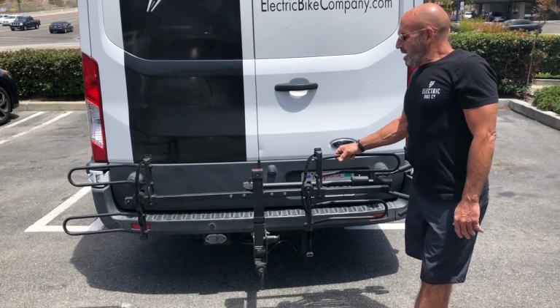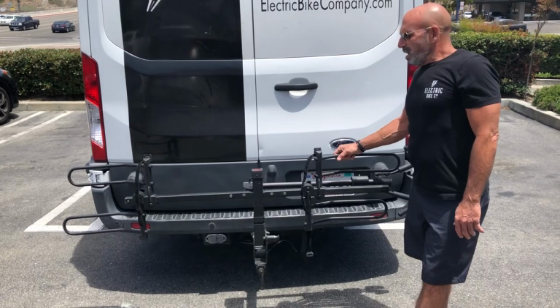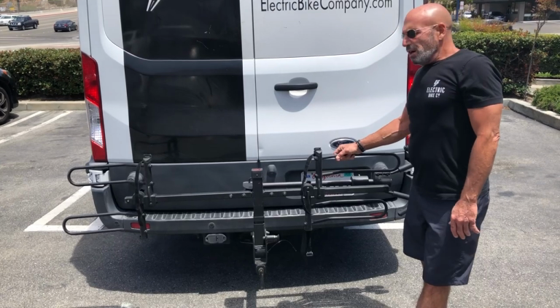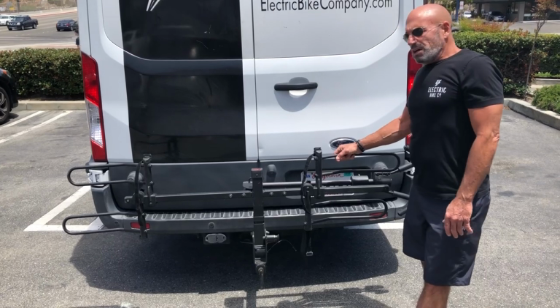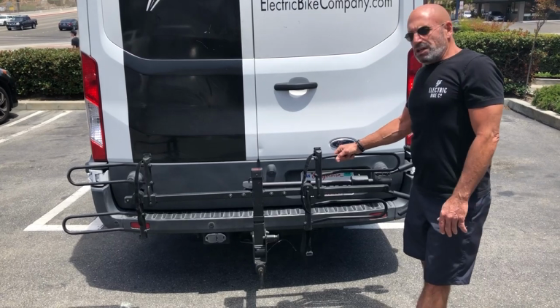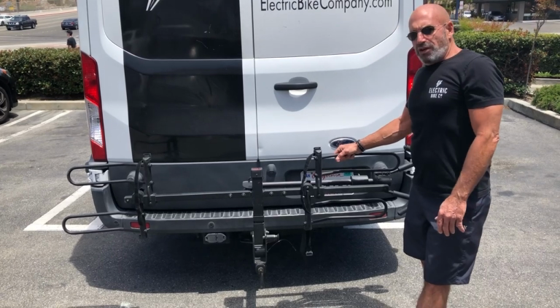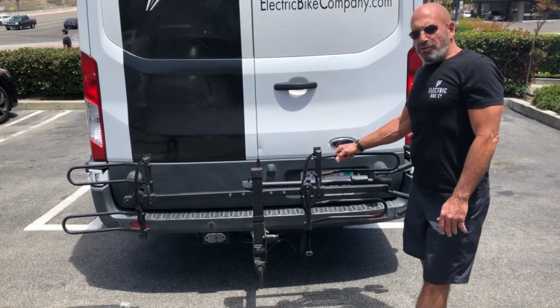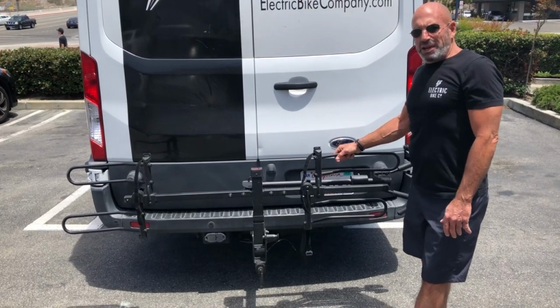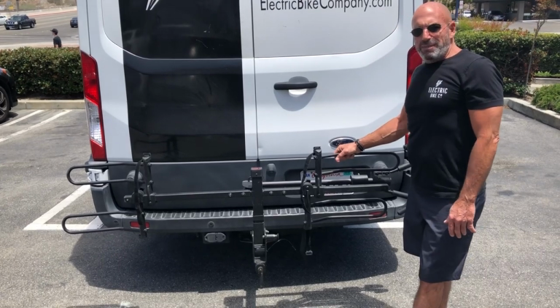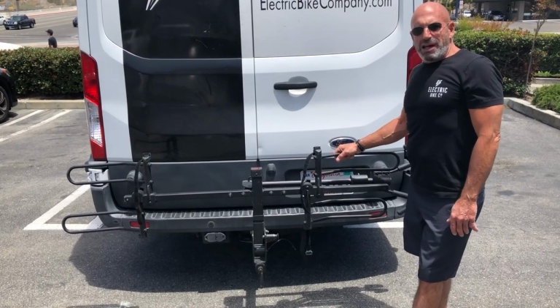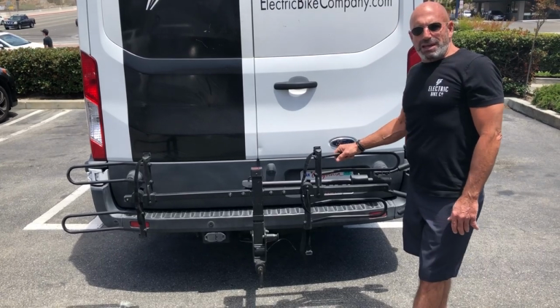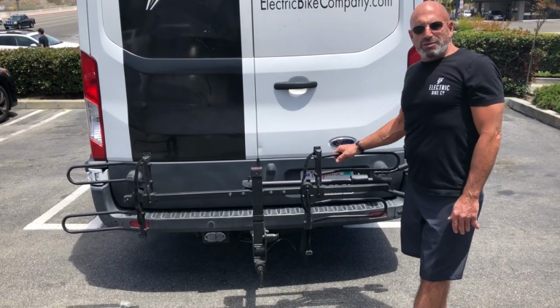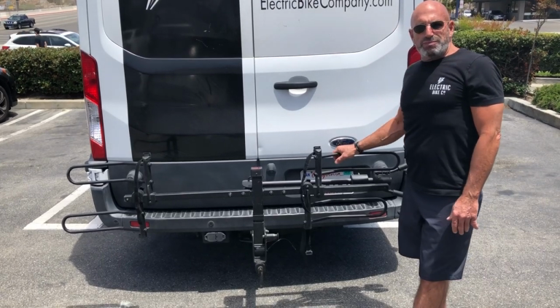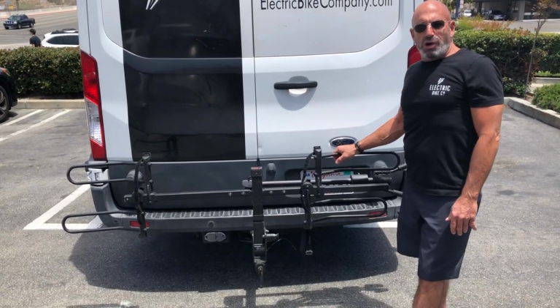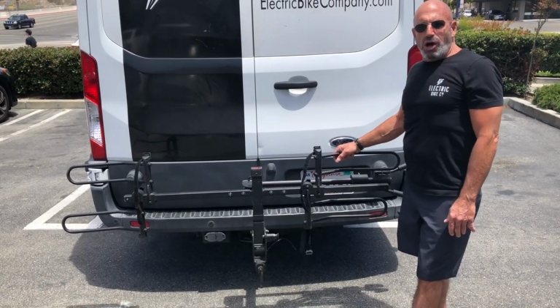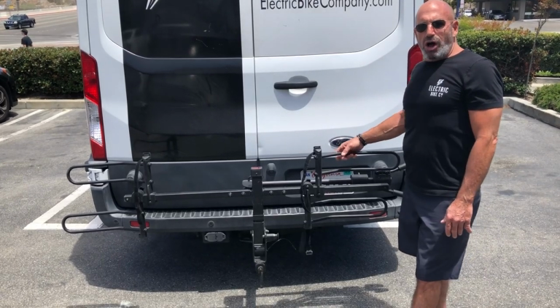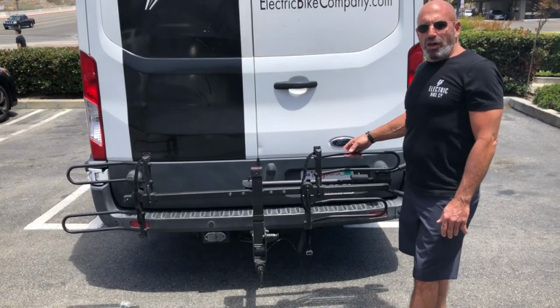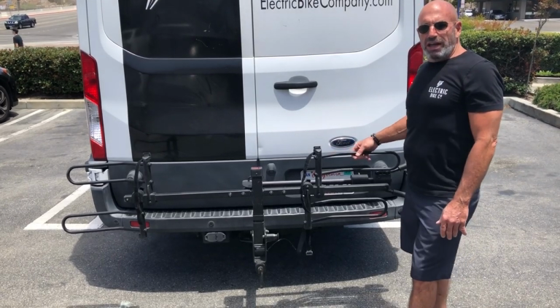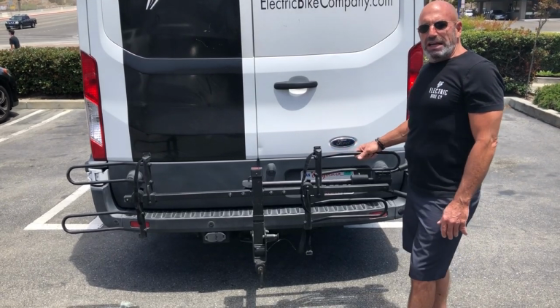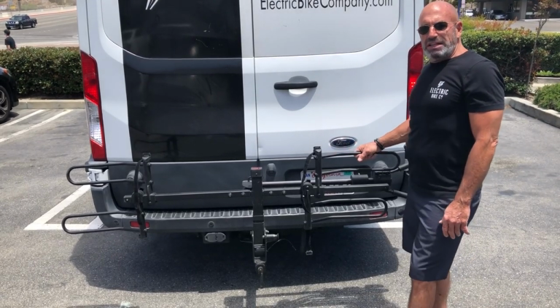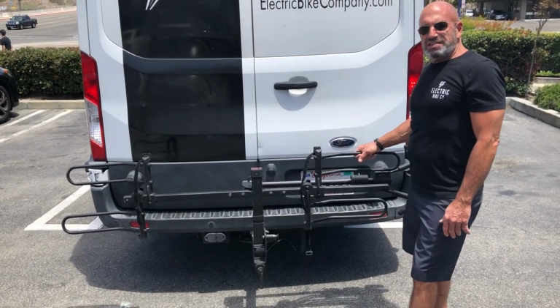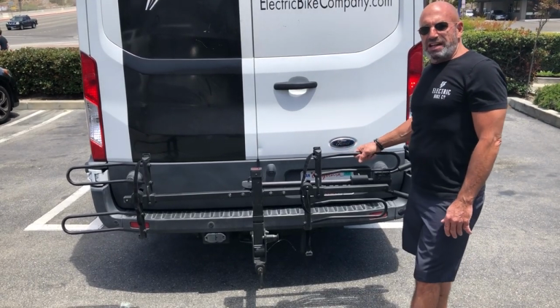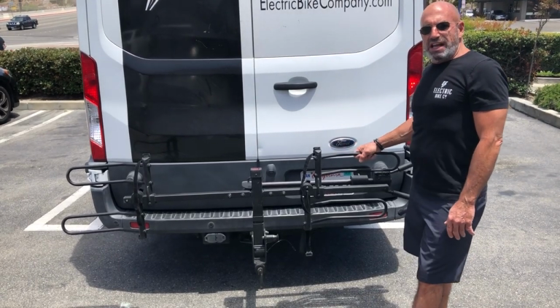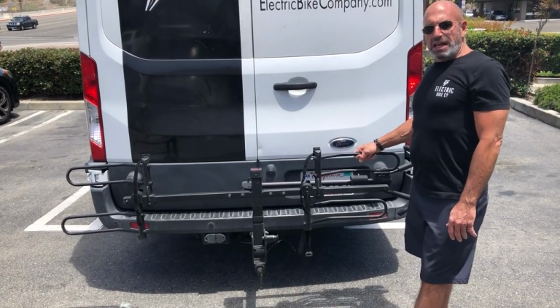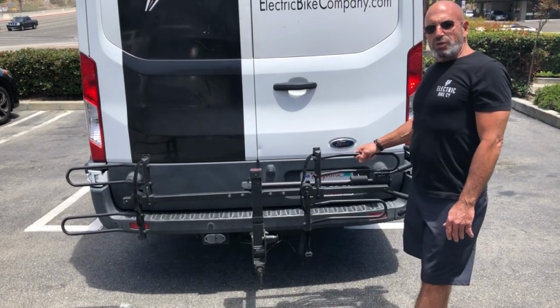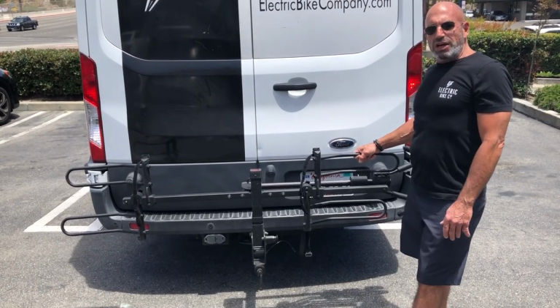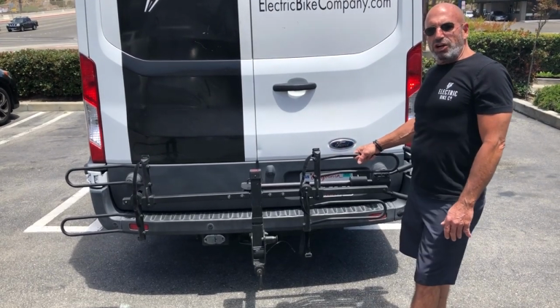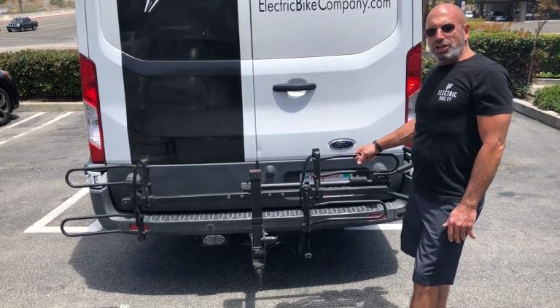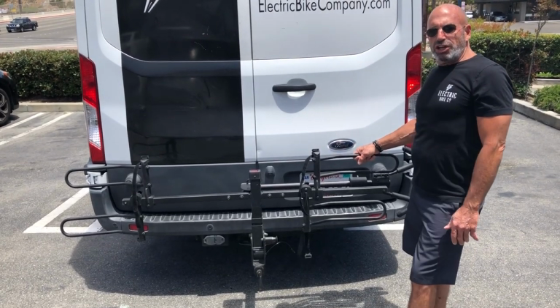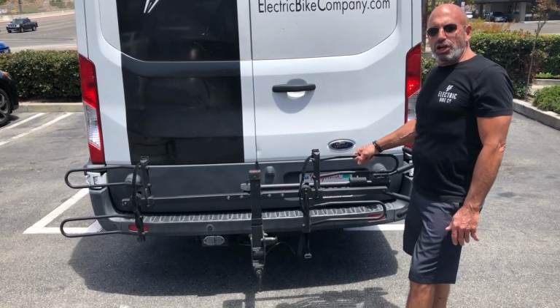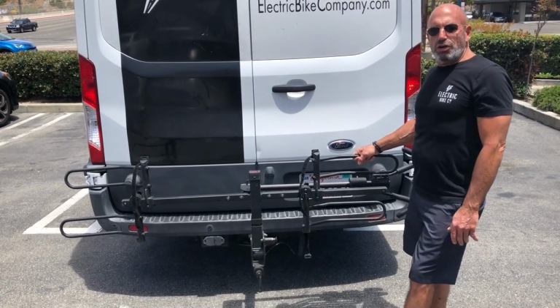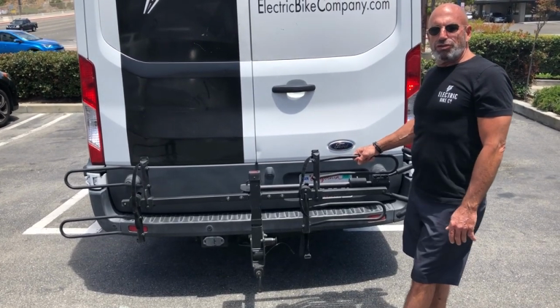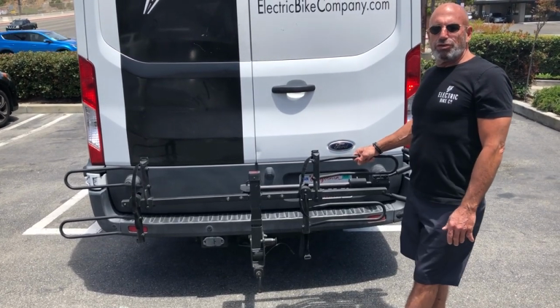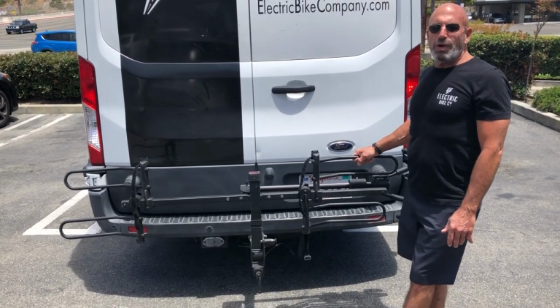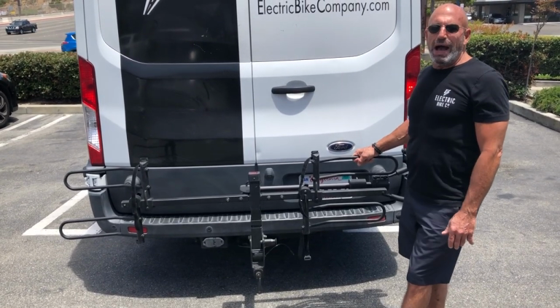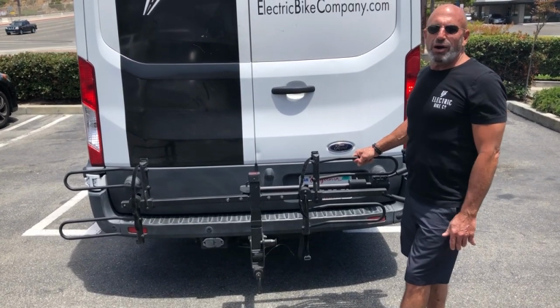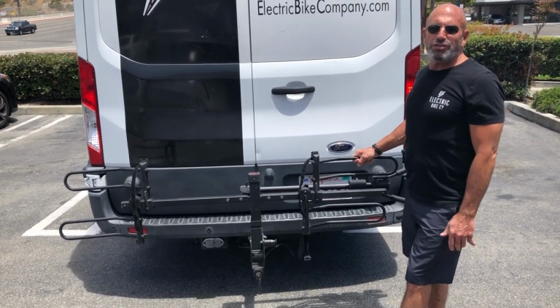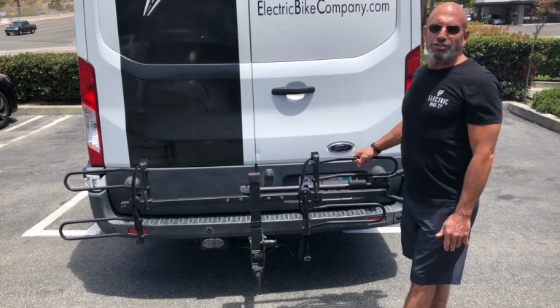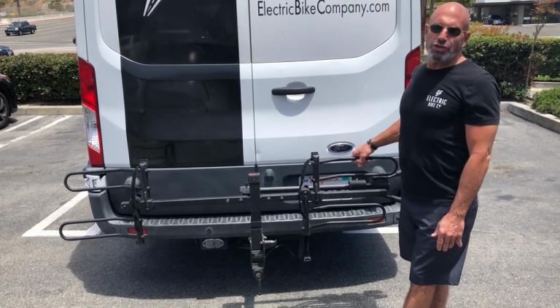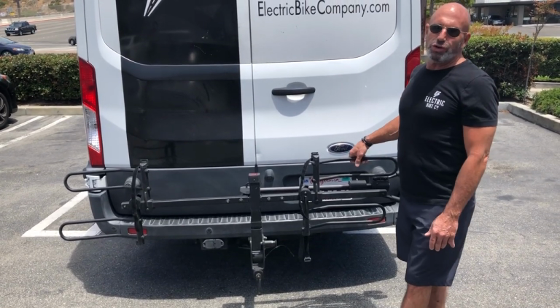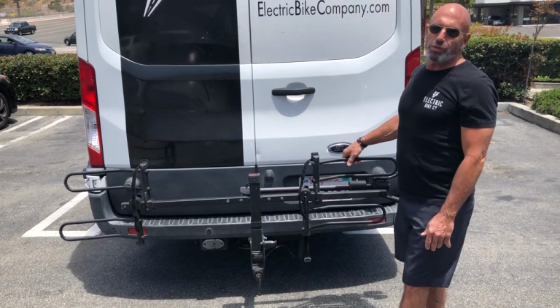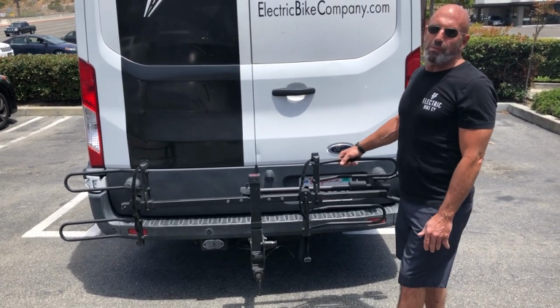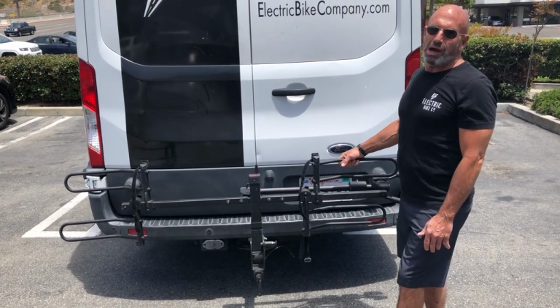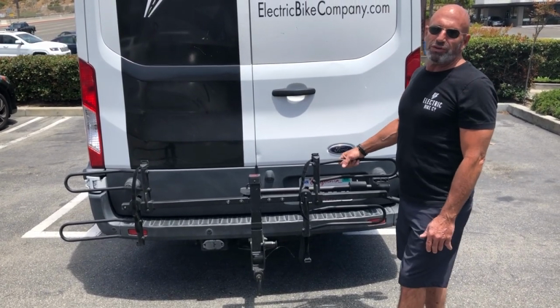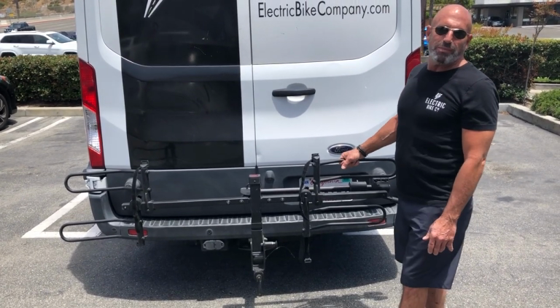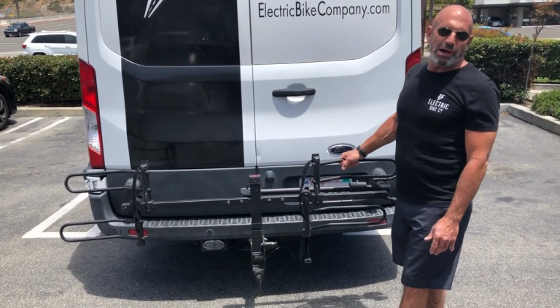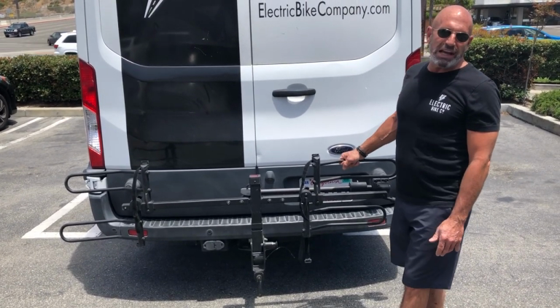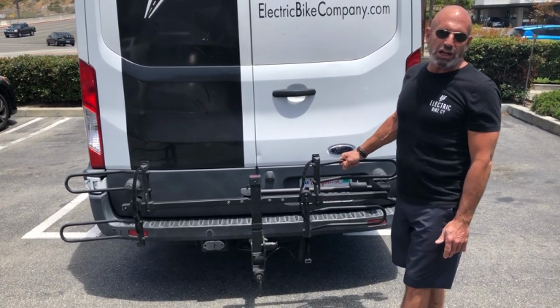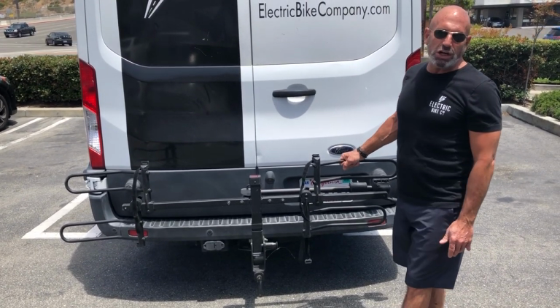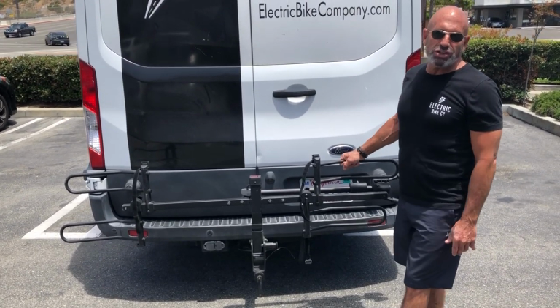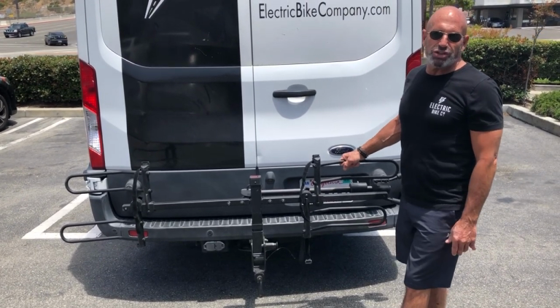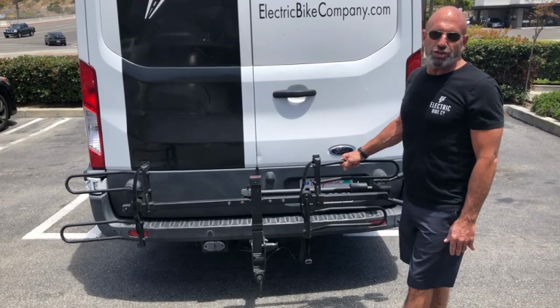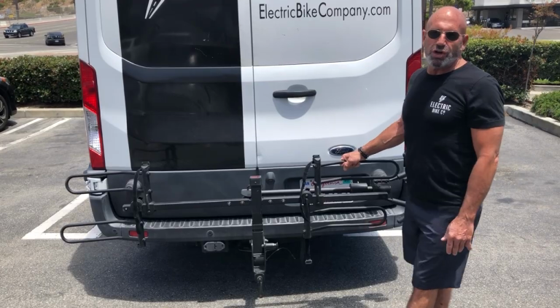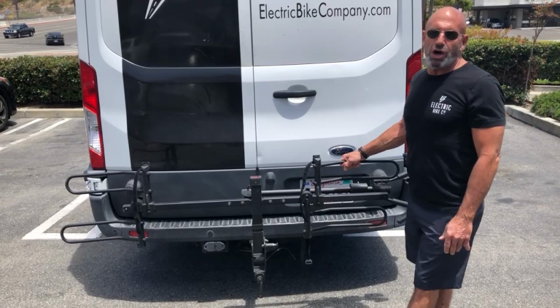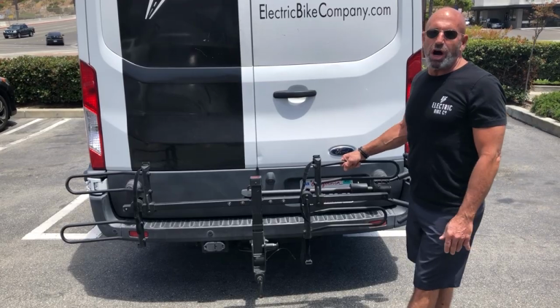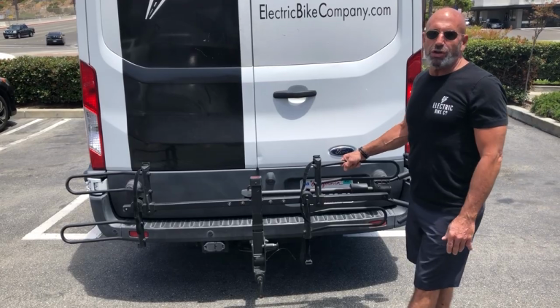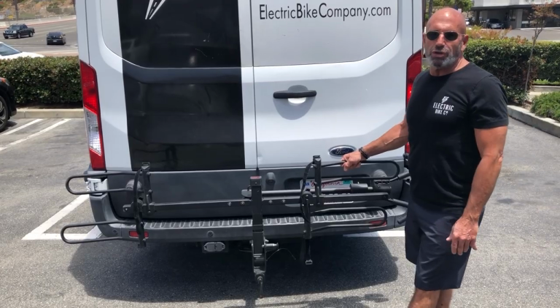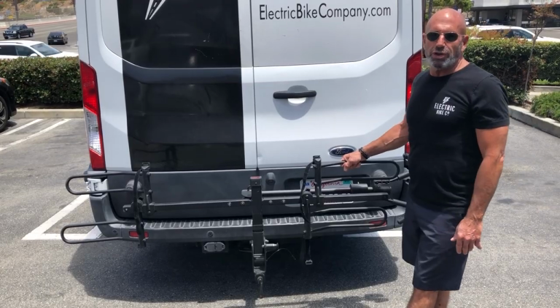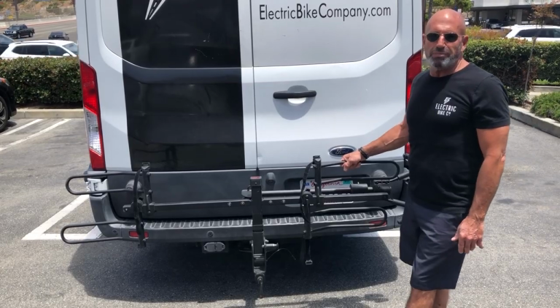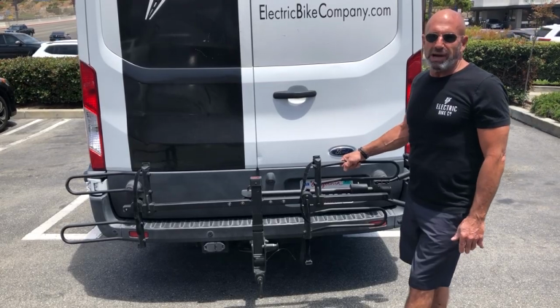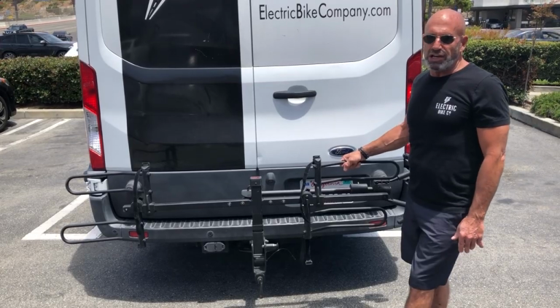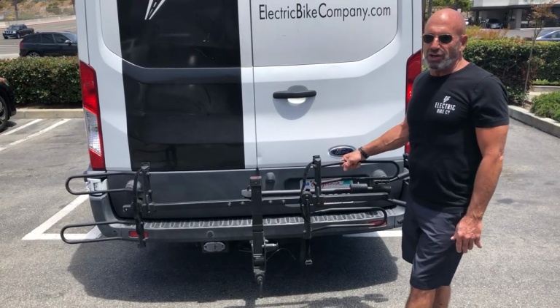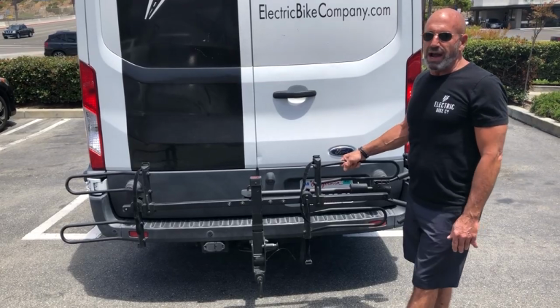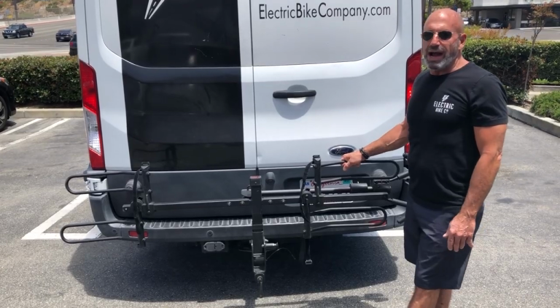Hello everybody, my name is Paul and today we are going to go through how to mount a bike onto the Hollywood bike rack.